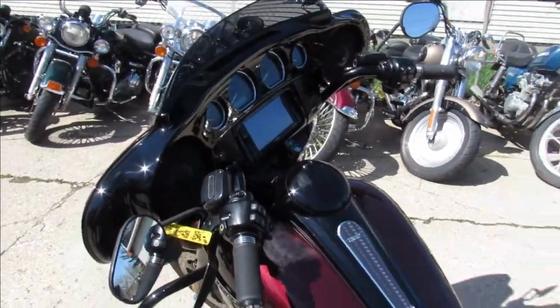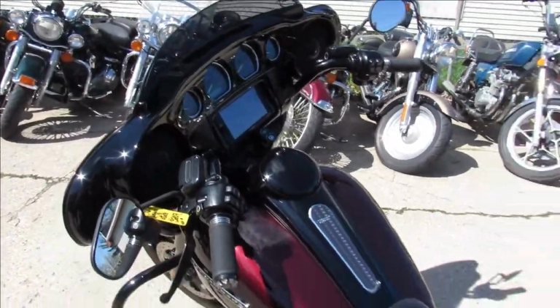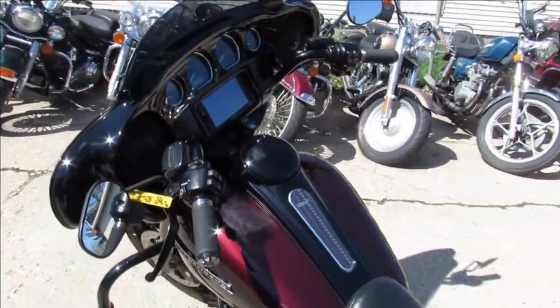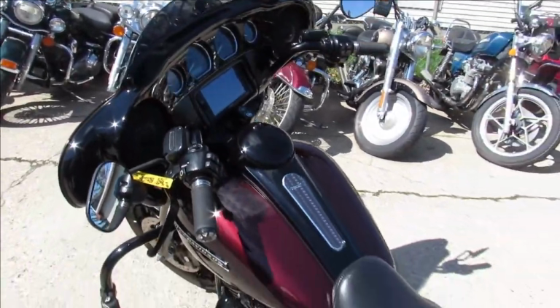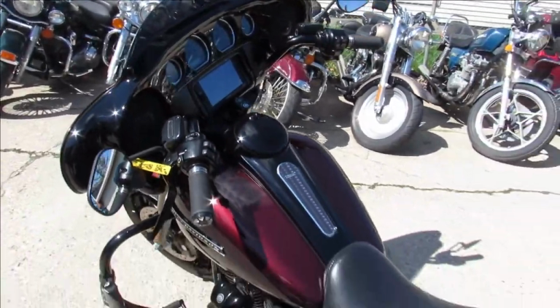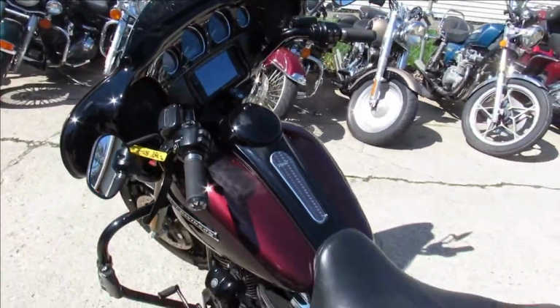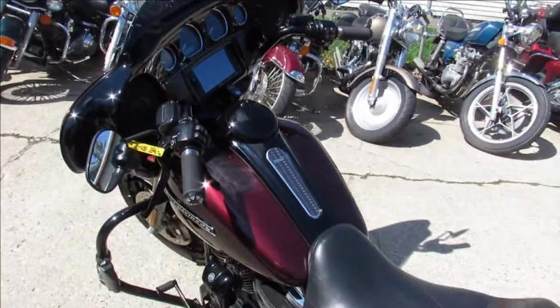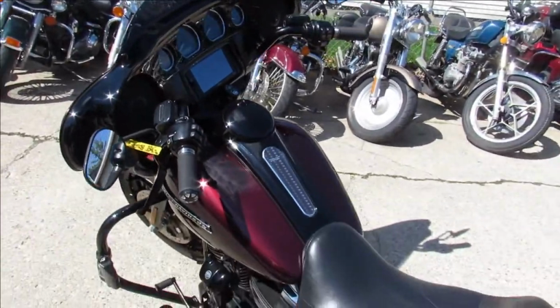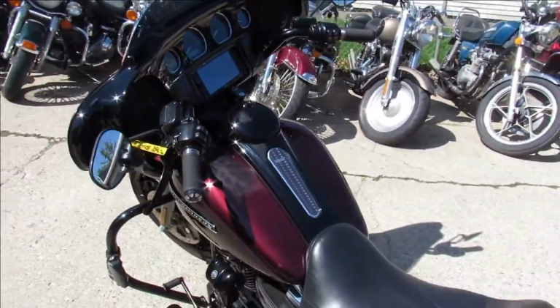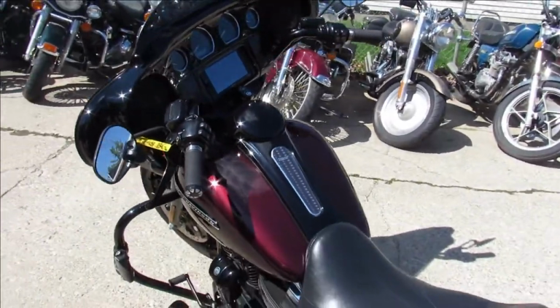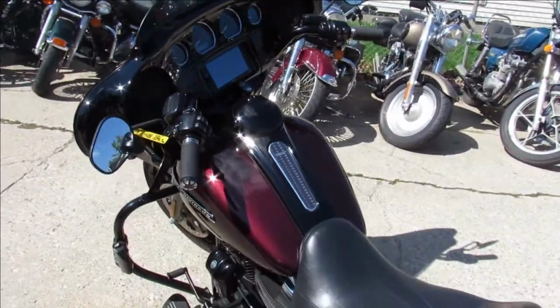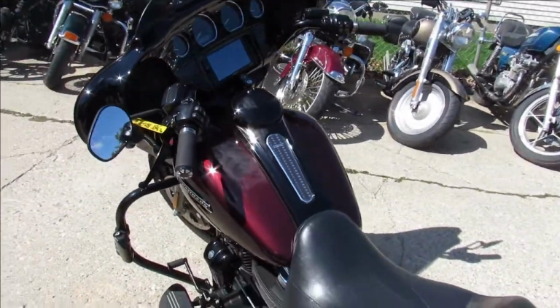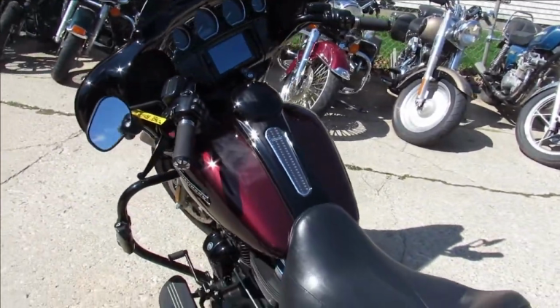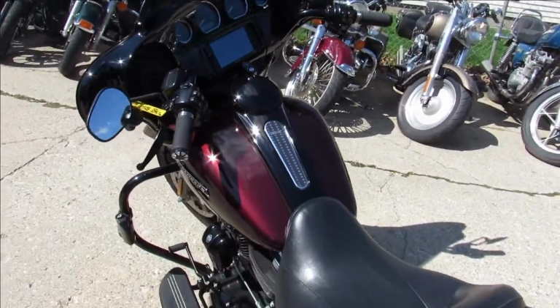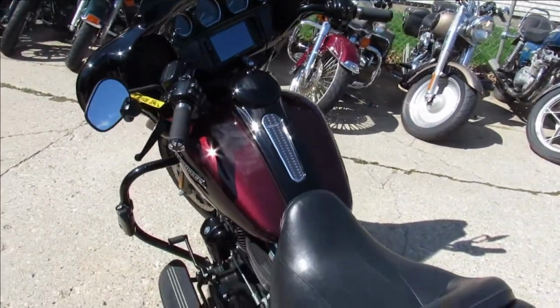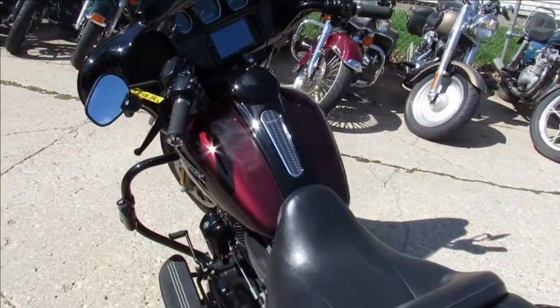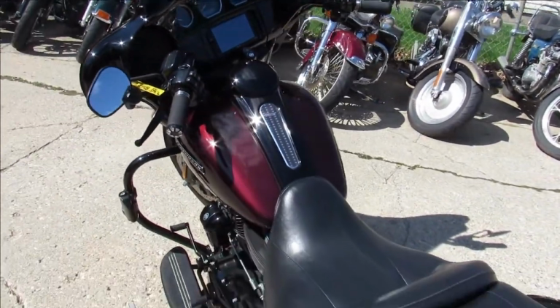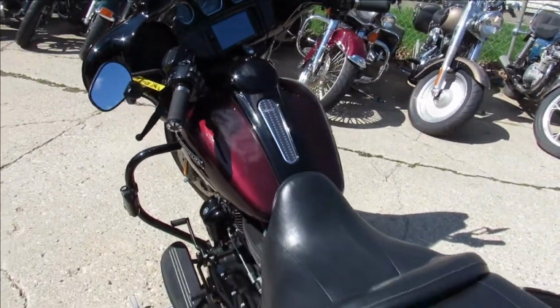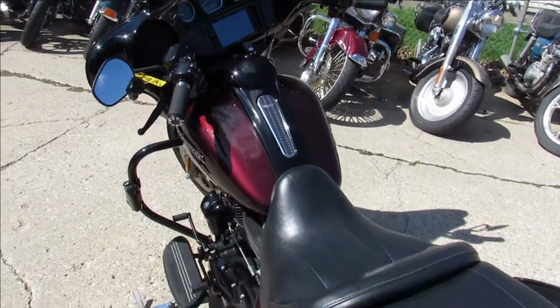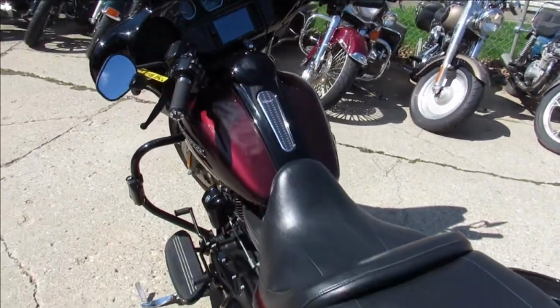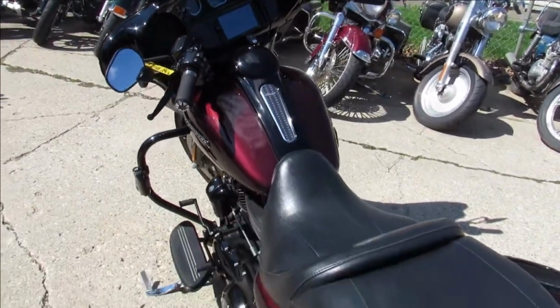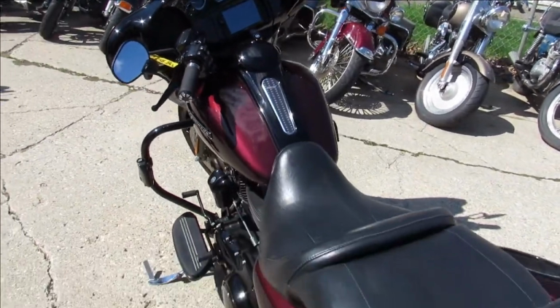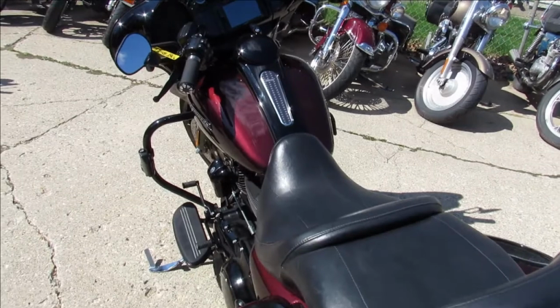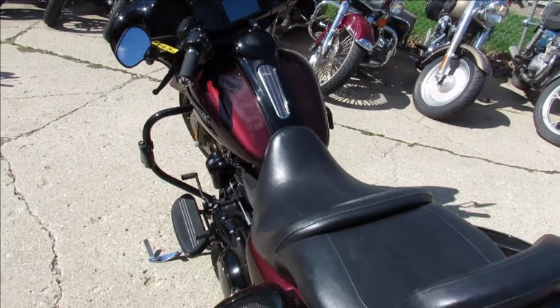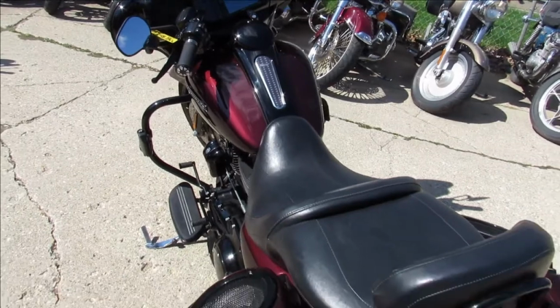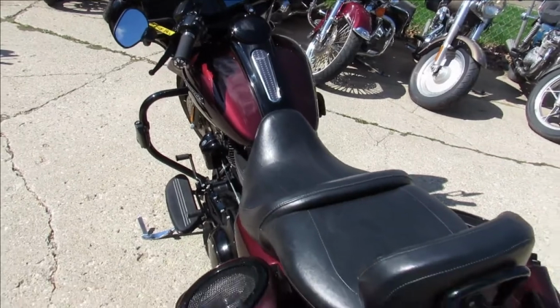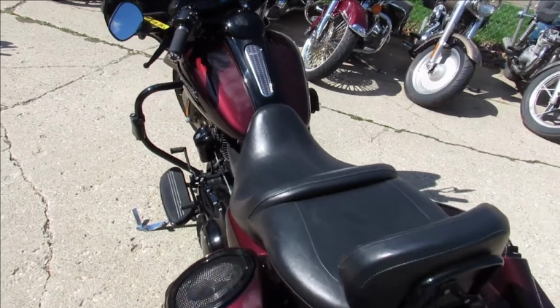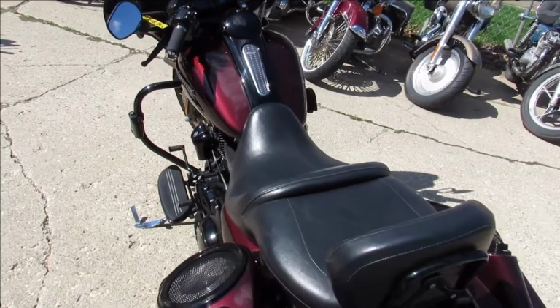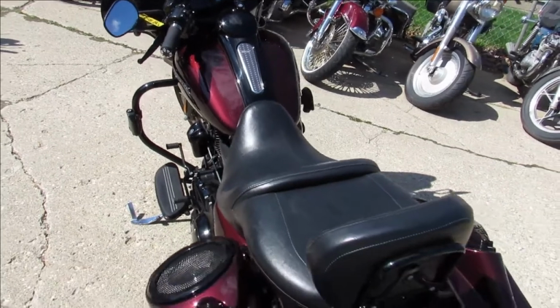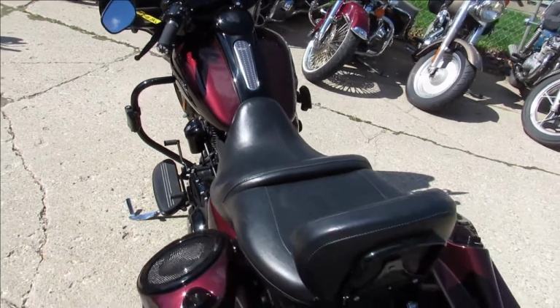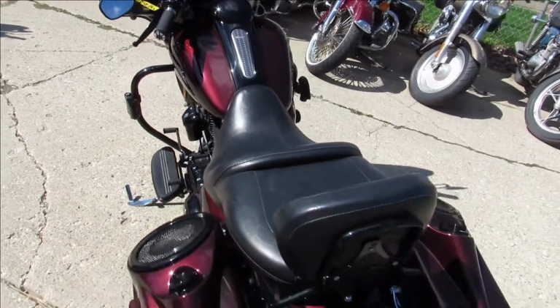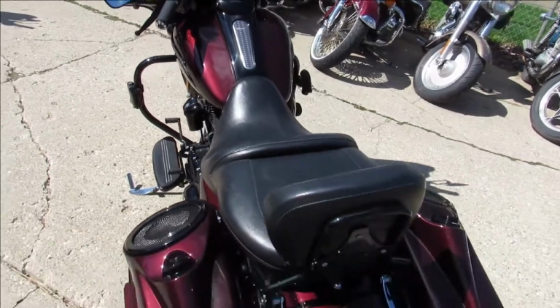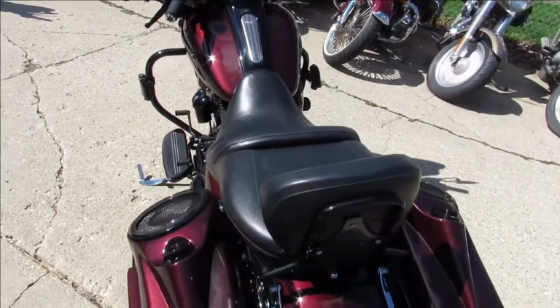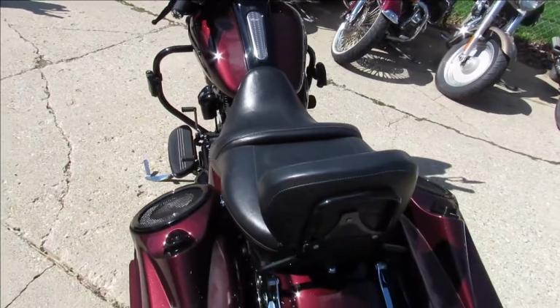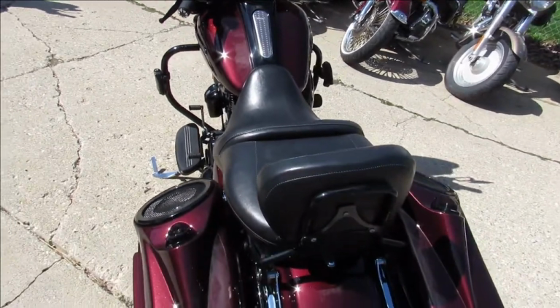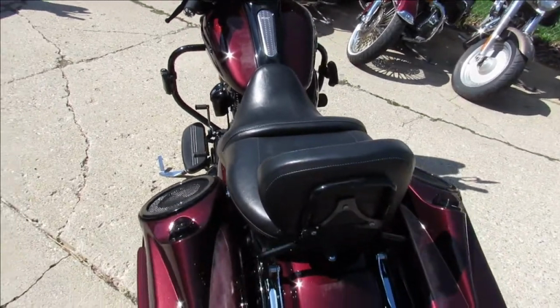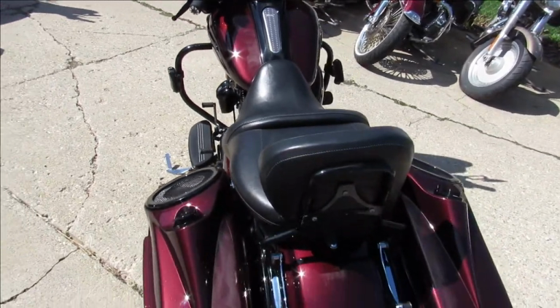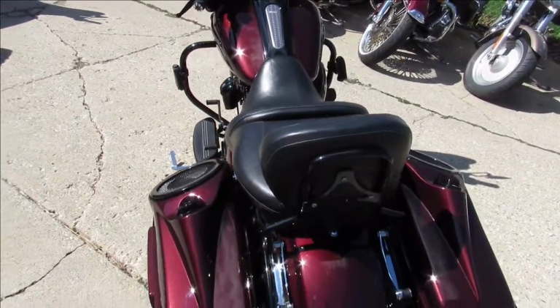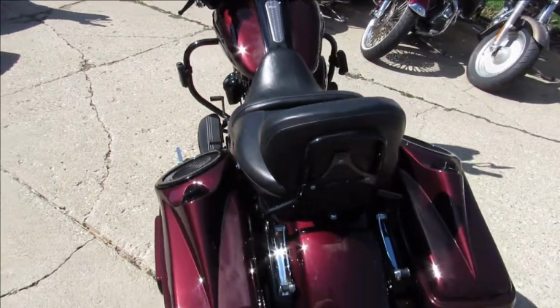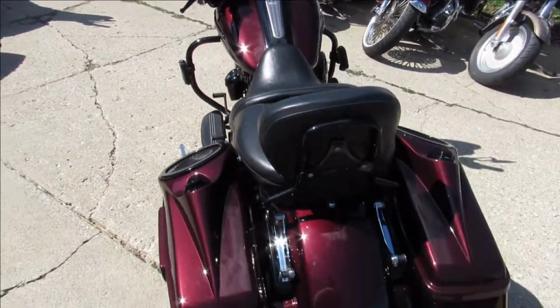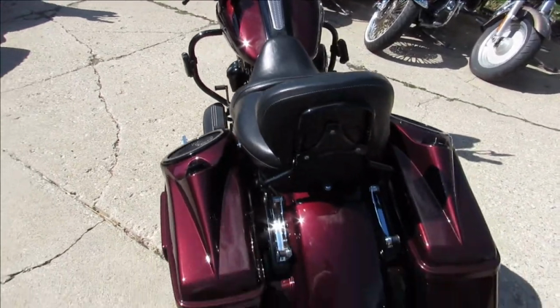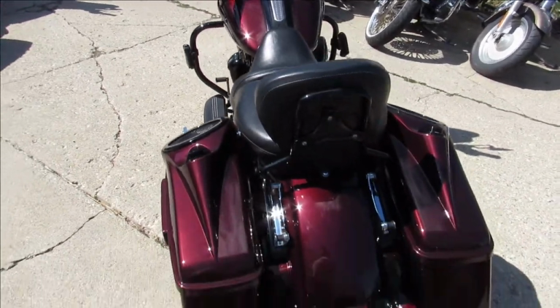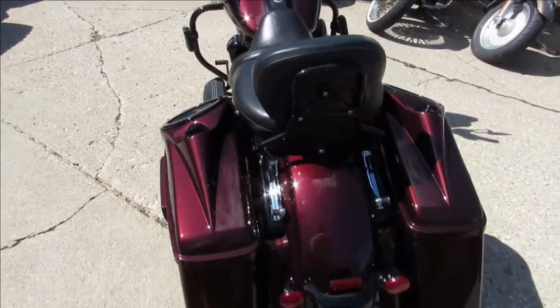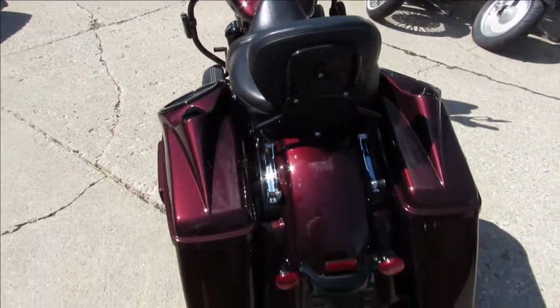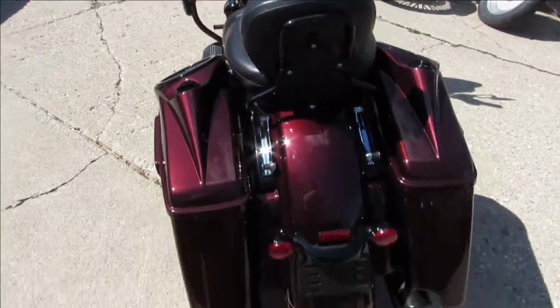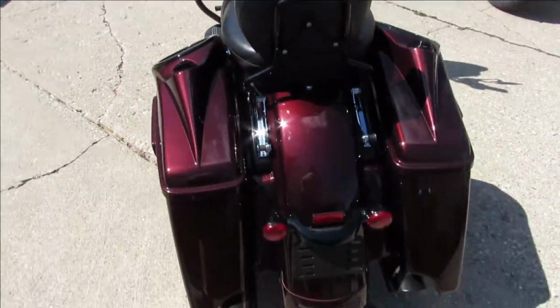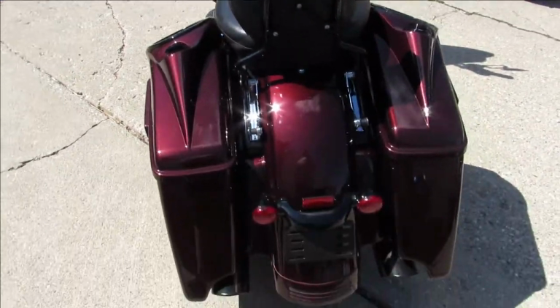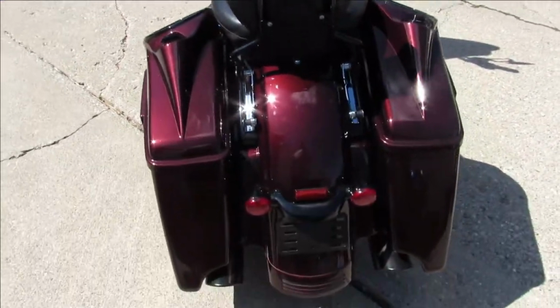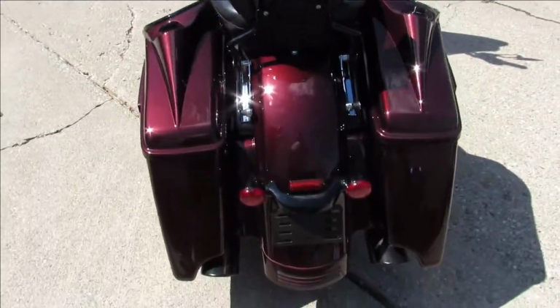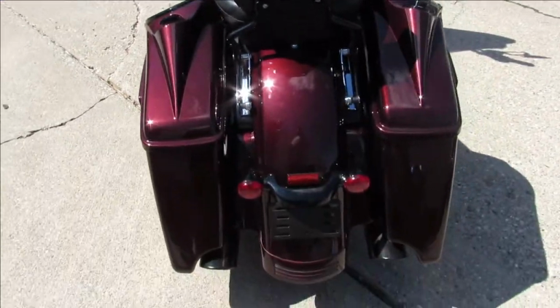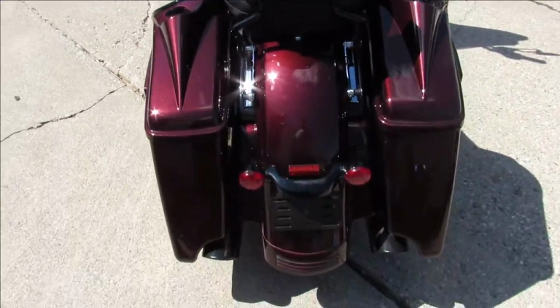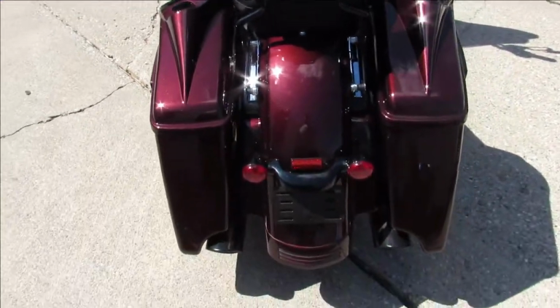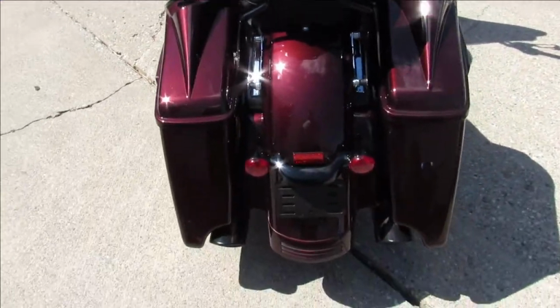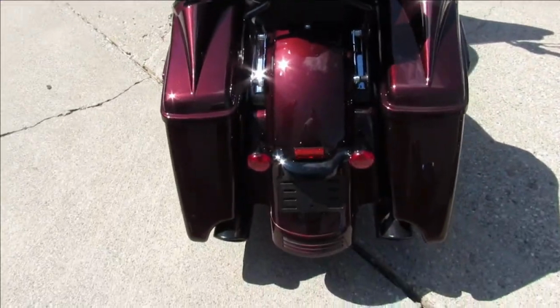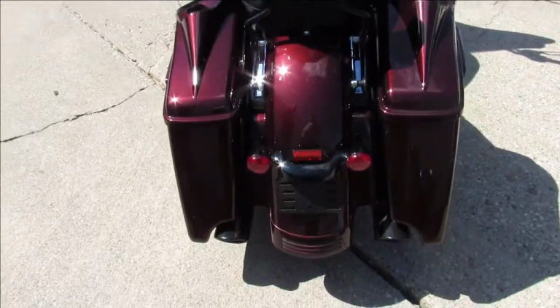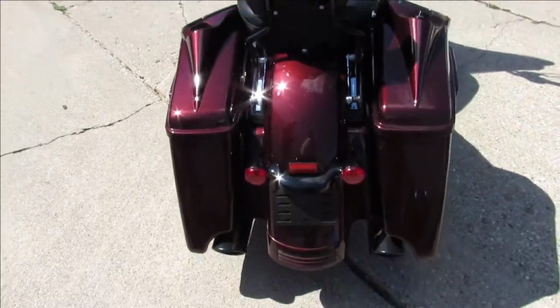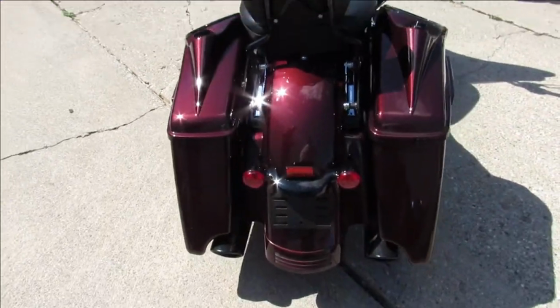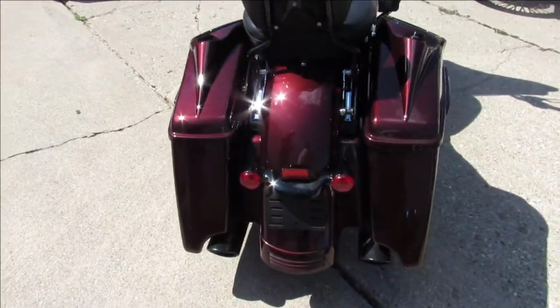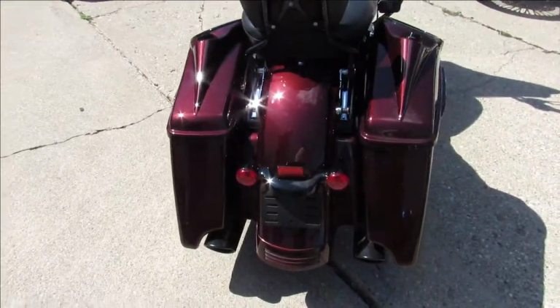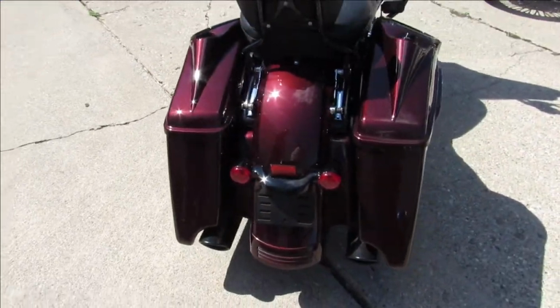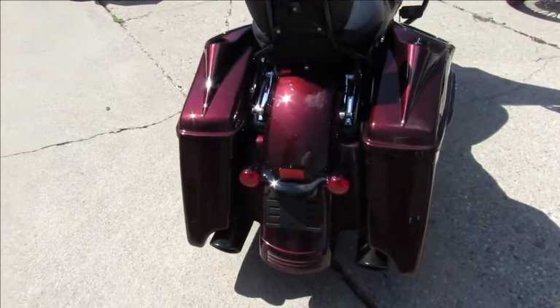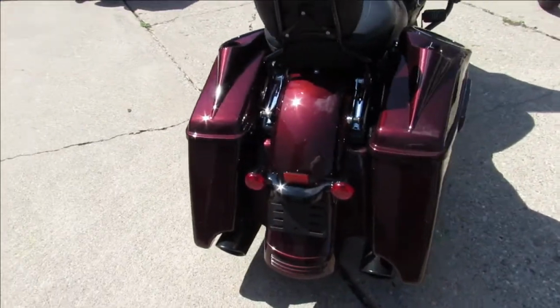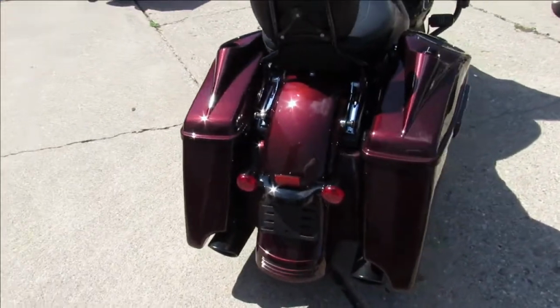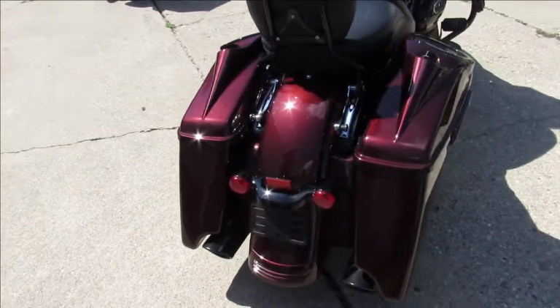It's just been serviced at the dealership, been inspected, all the fluids have been changed, and it includes a warranty. You guys can buy with confidence.